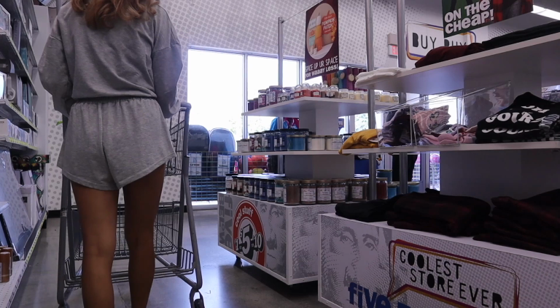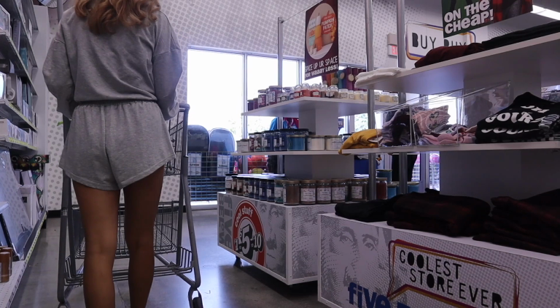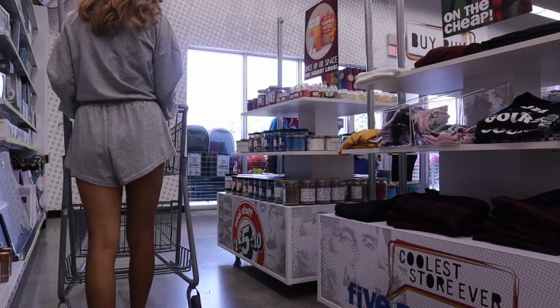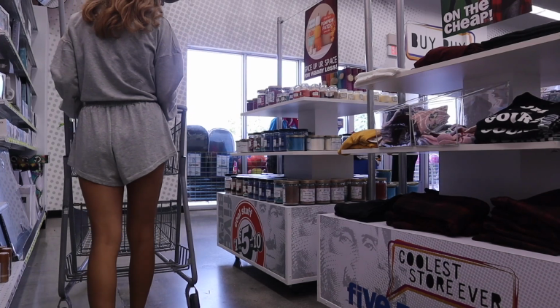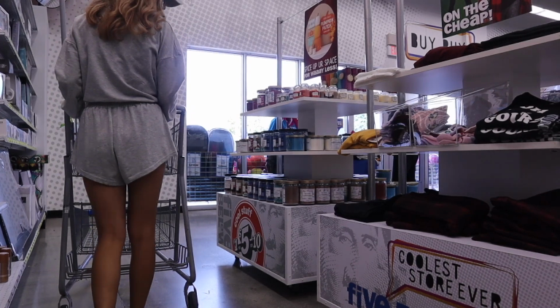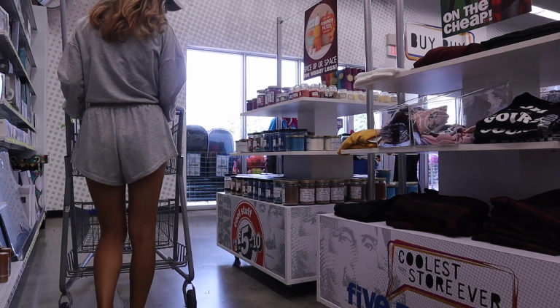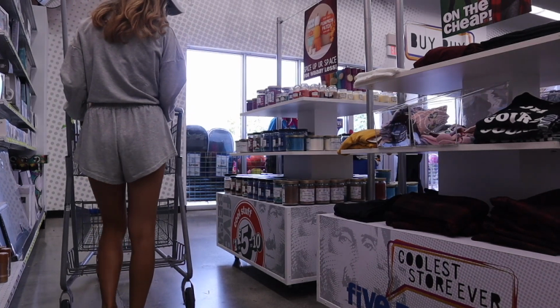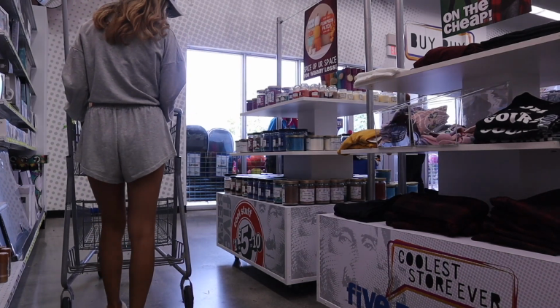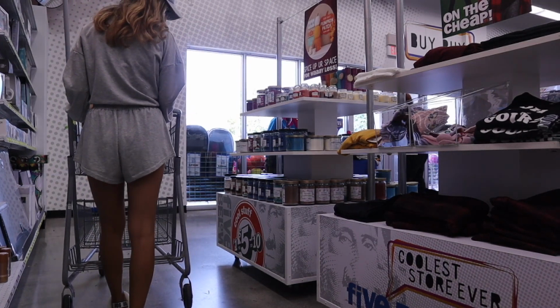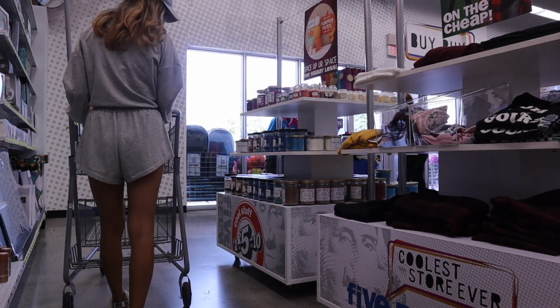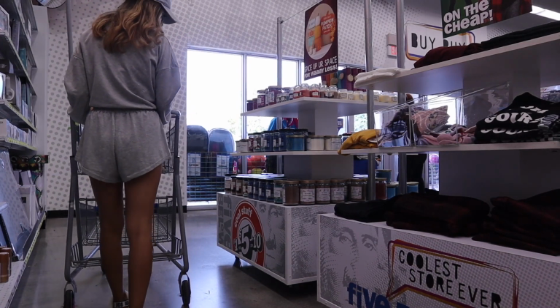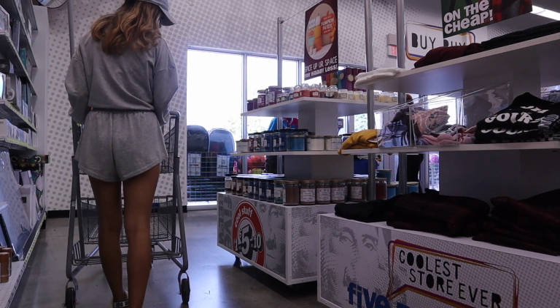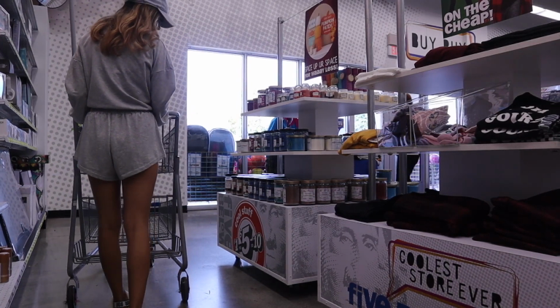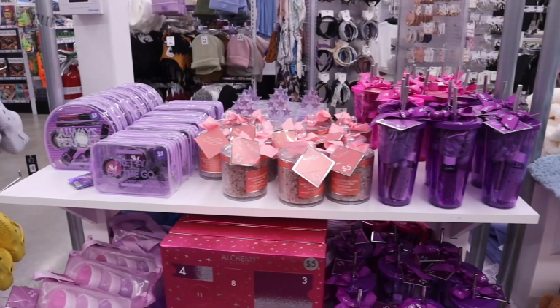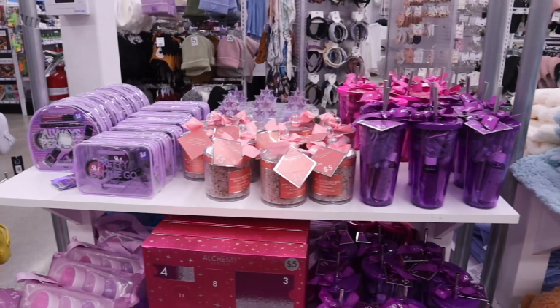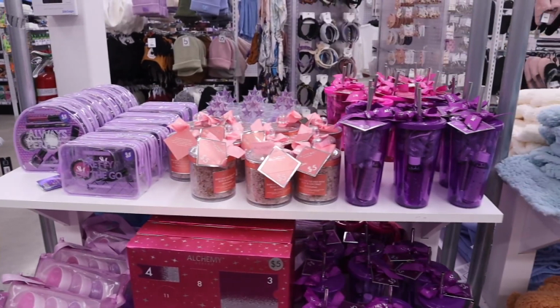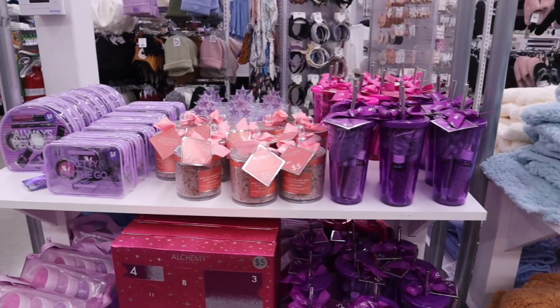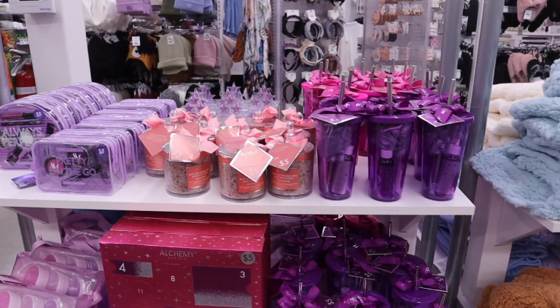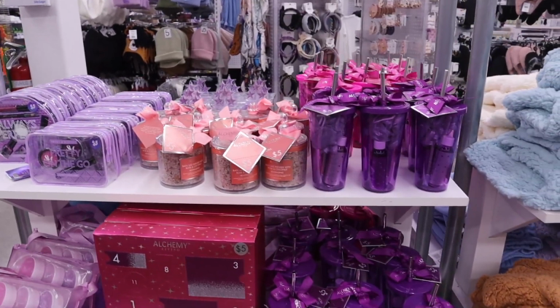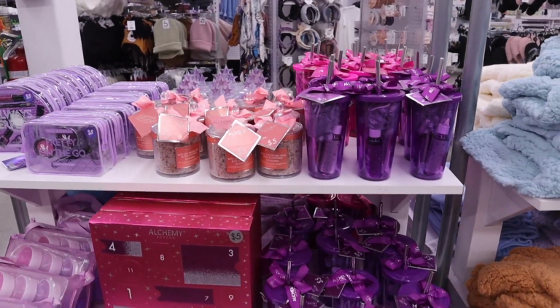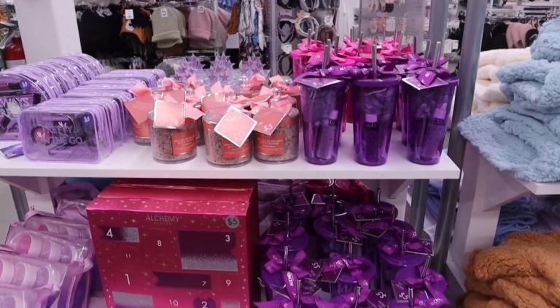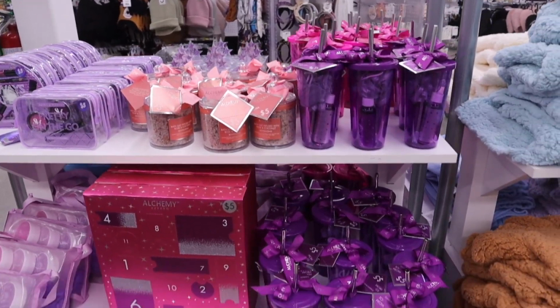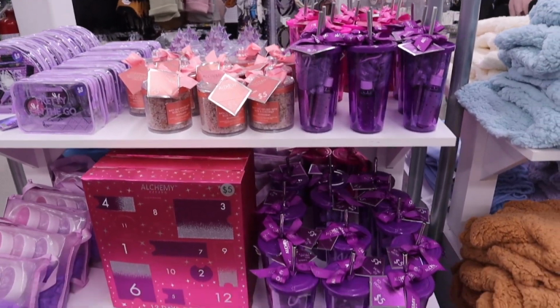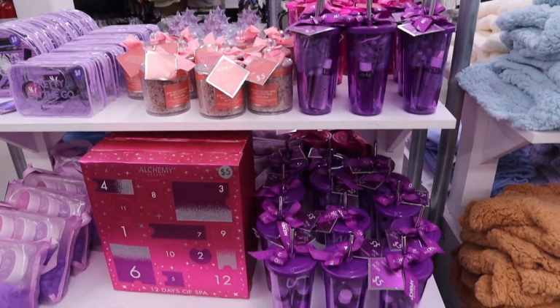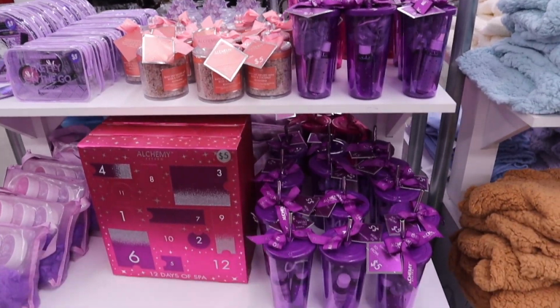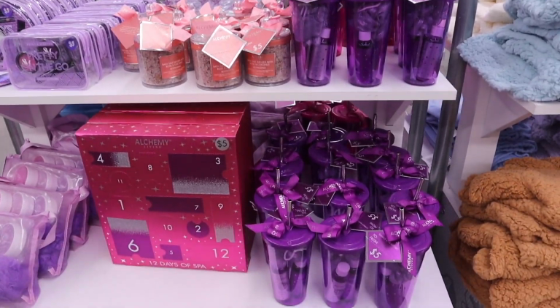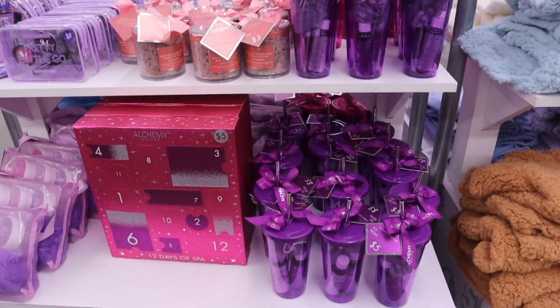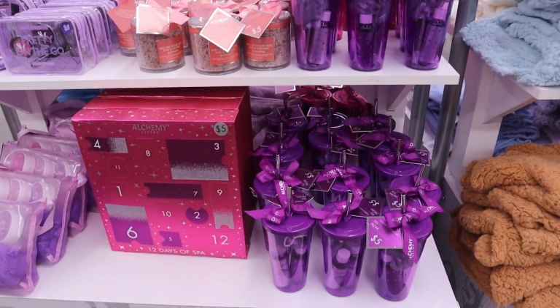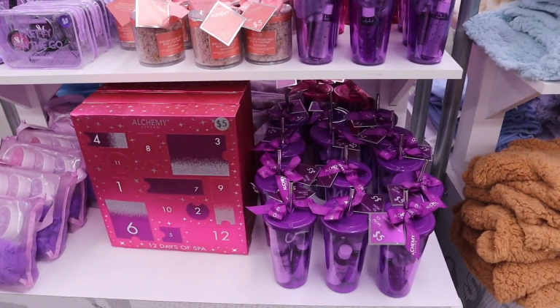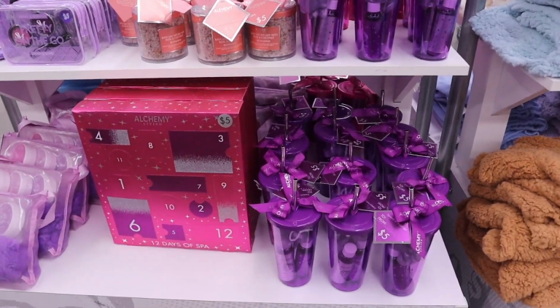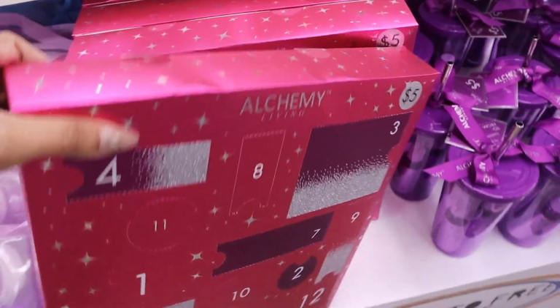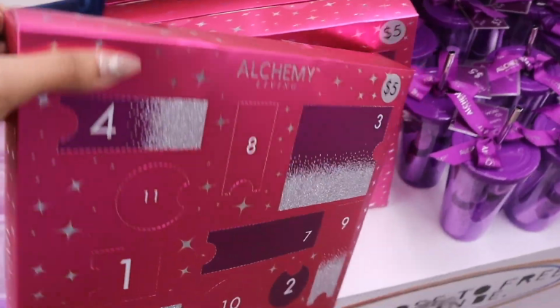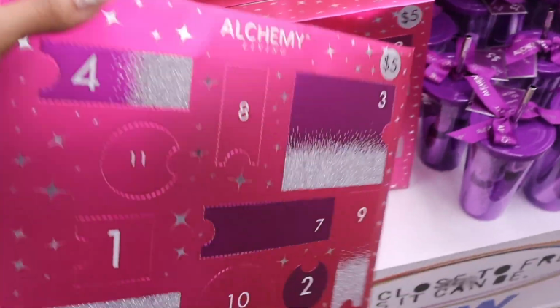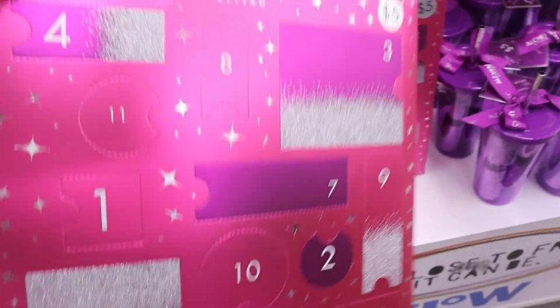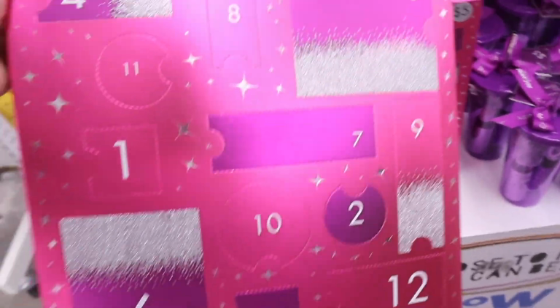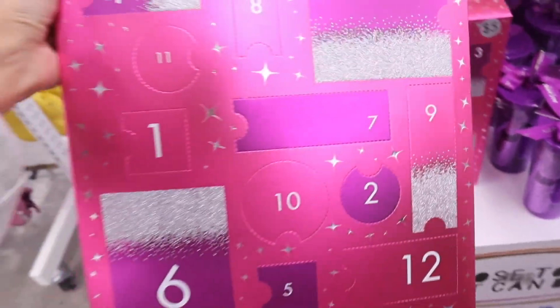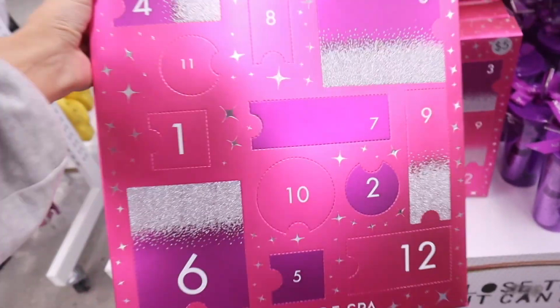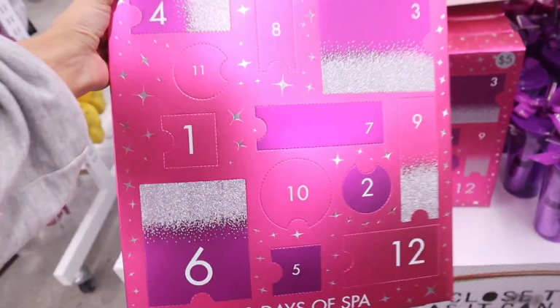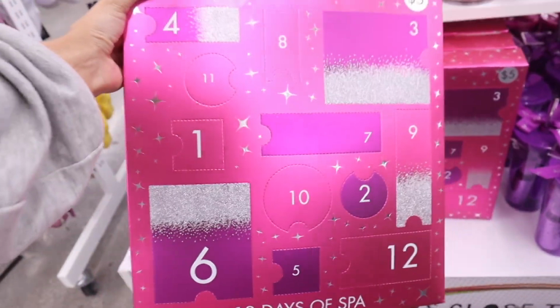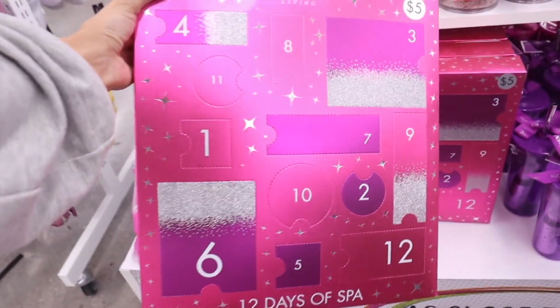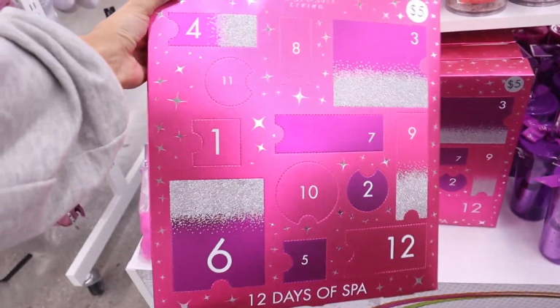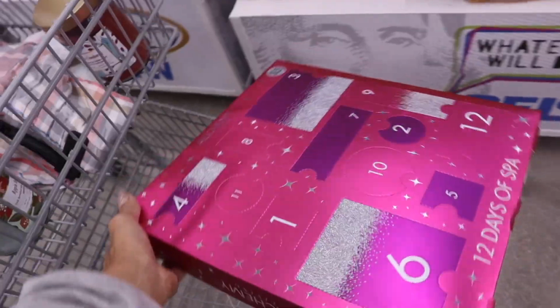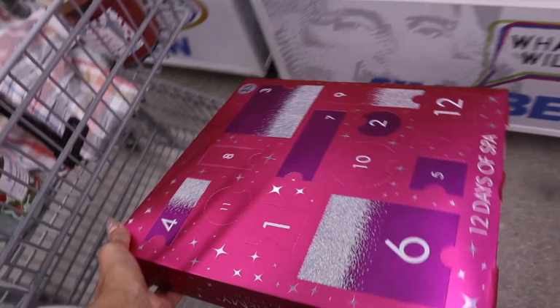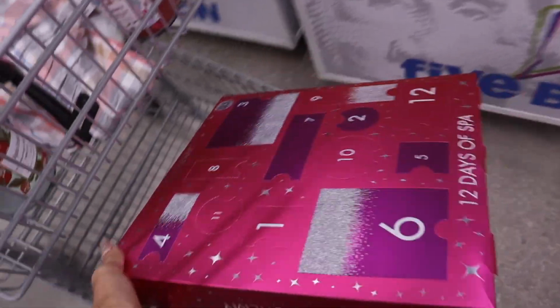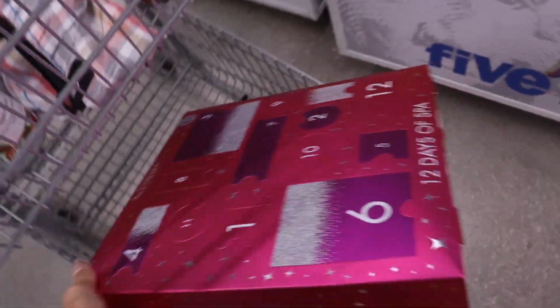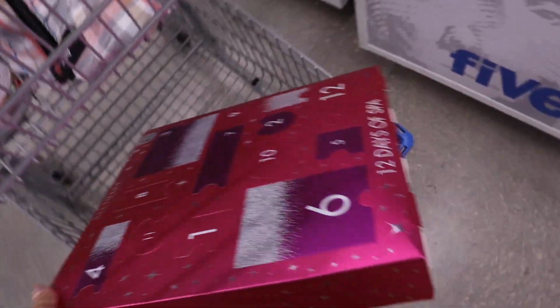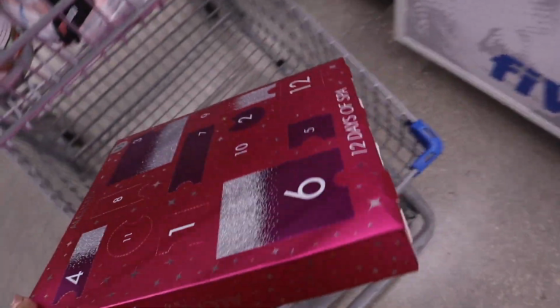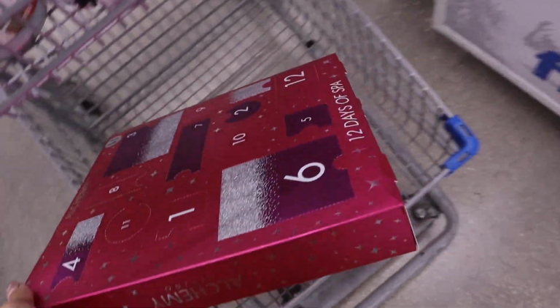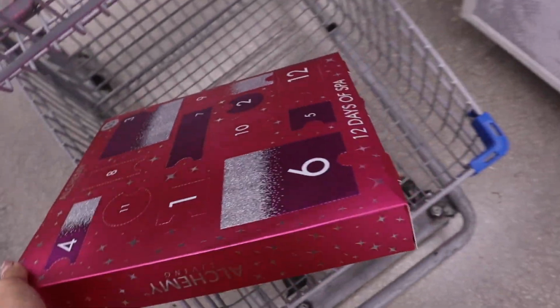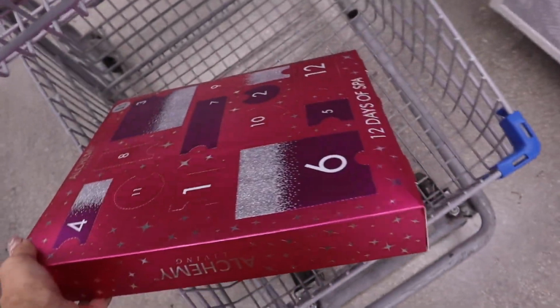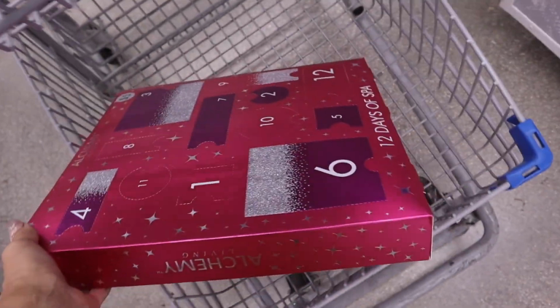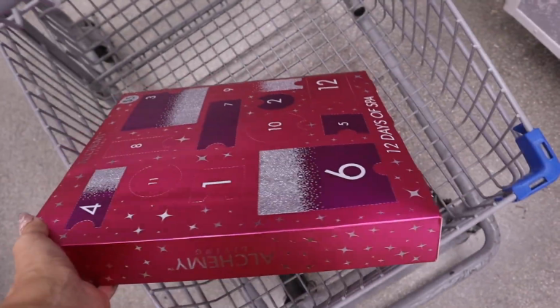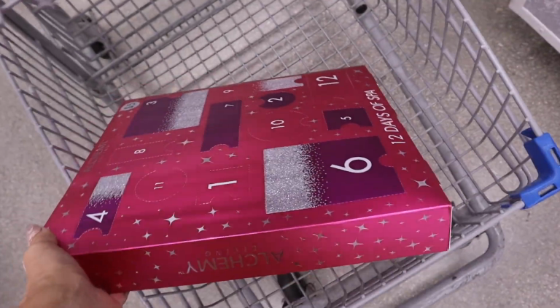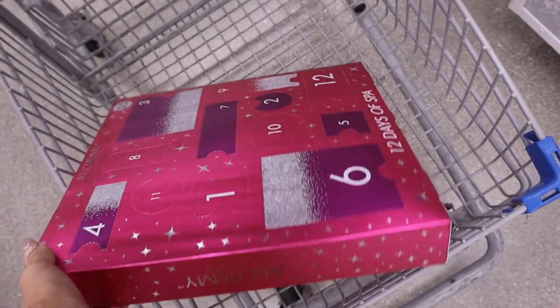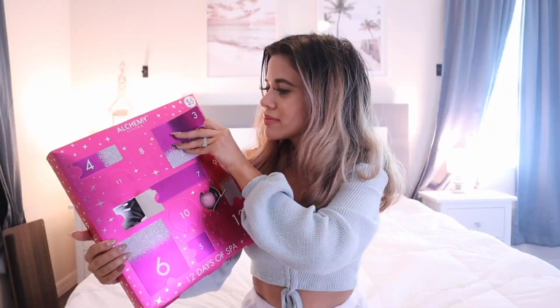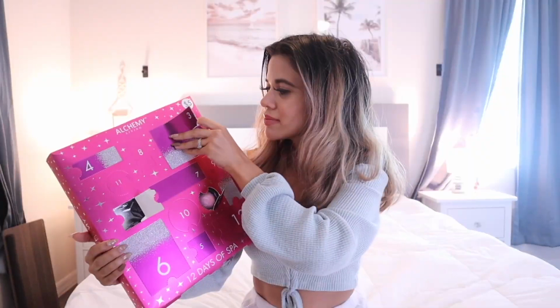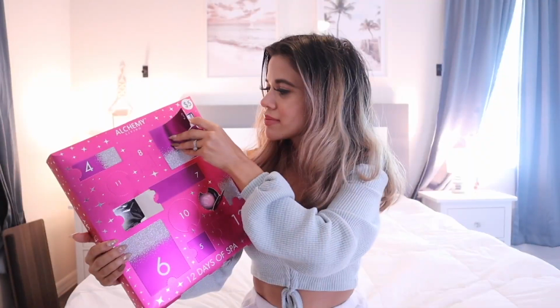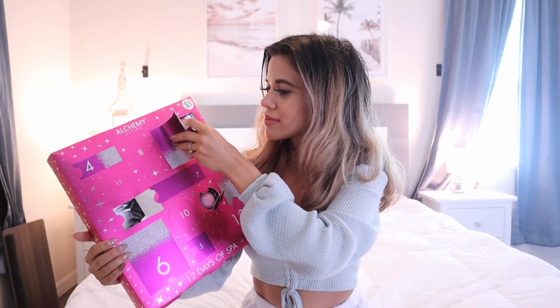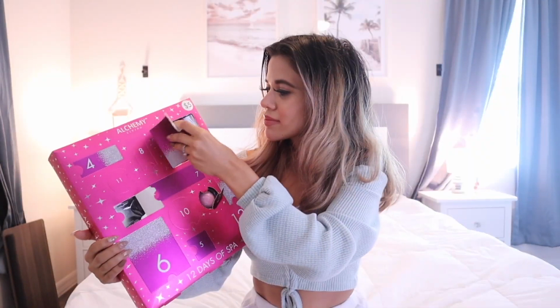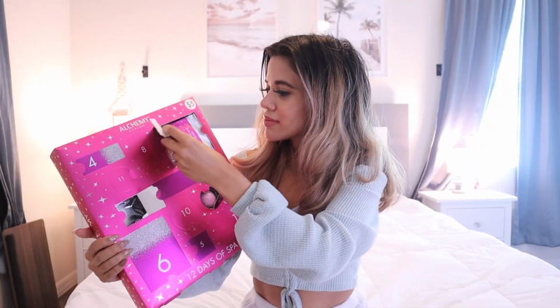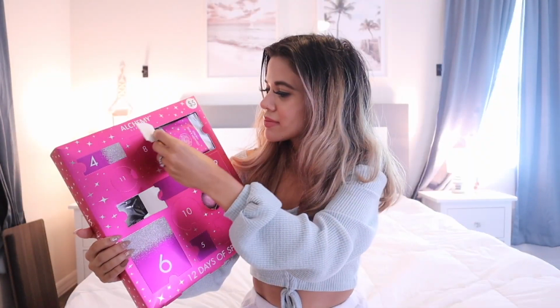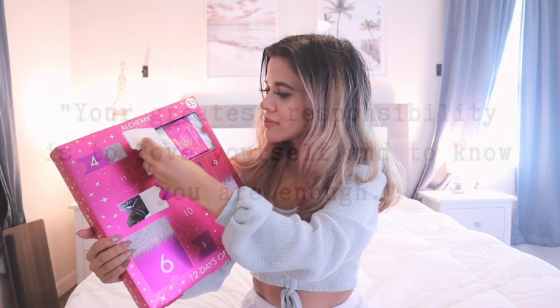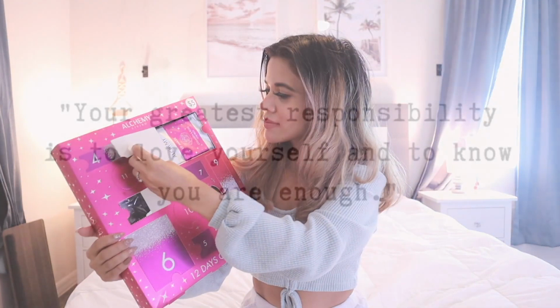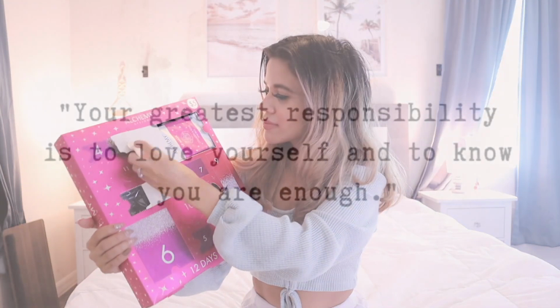I can't believe I found a five dollar advent calendar at Five Below. Make sure to watch the whole entire video to see if the calendar is worth five dollars.